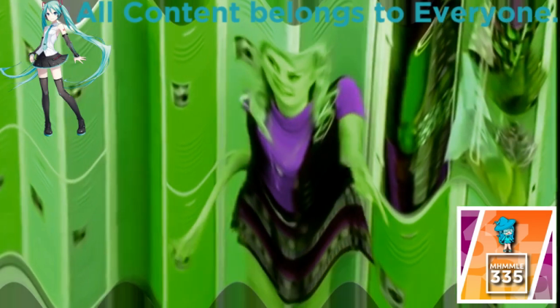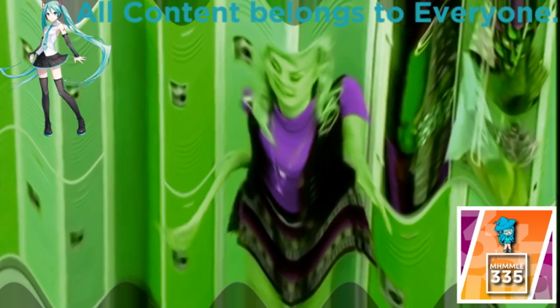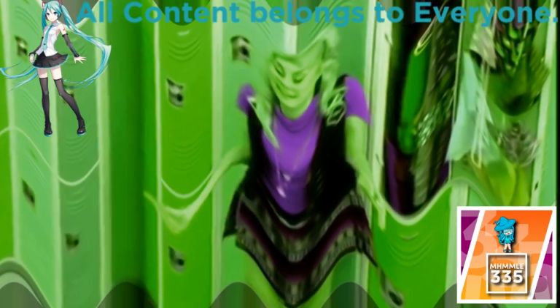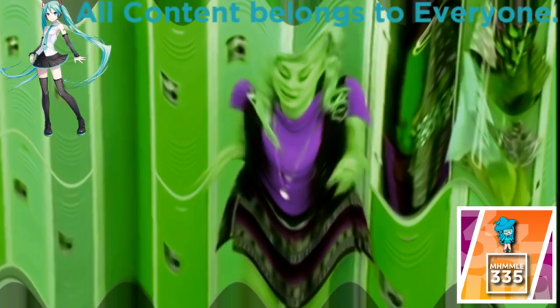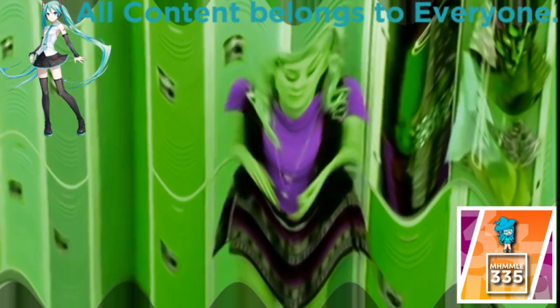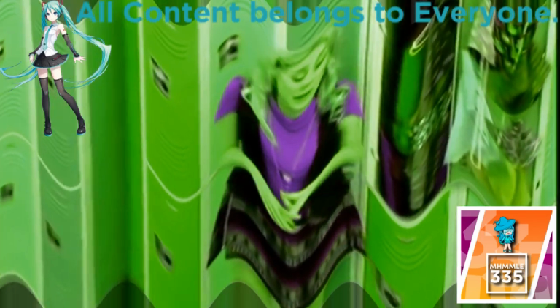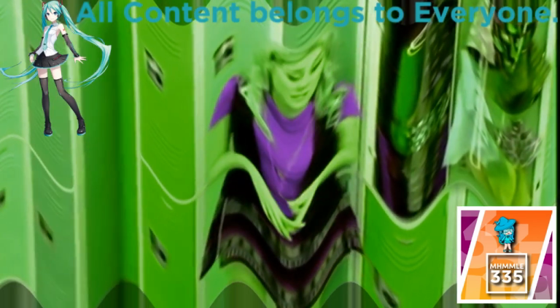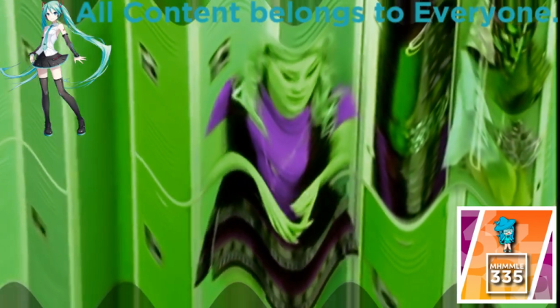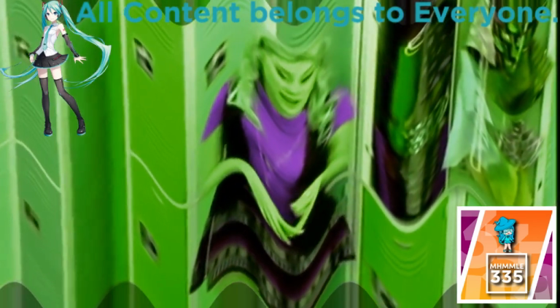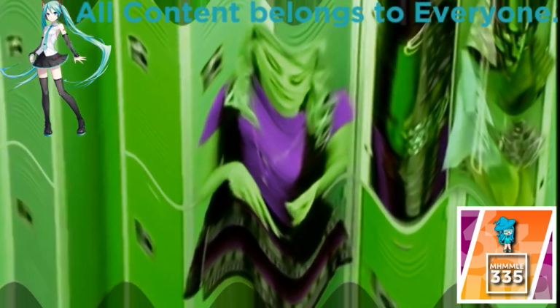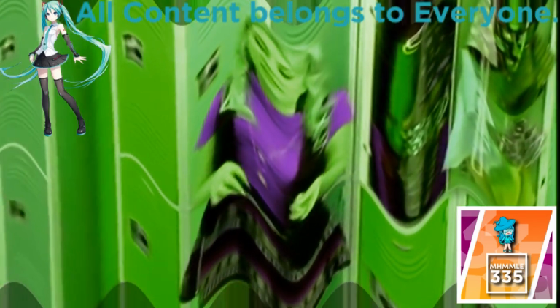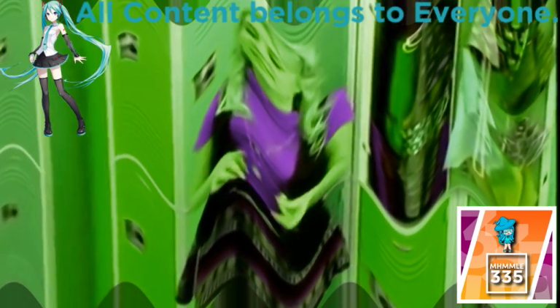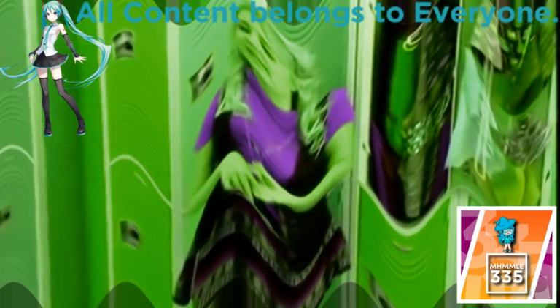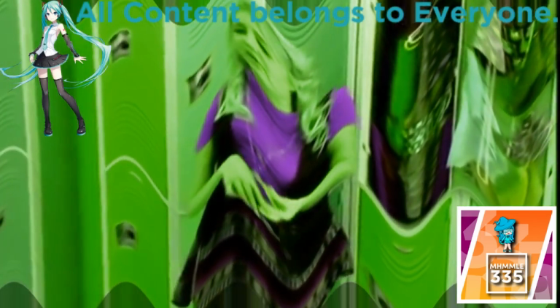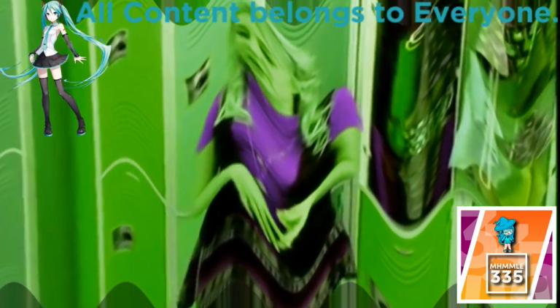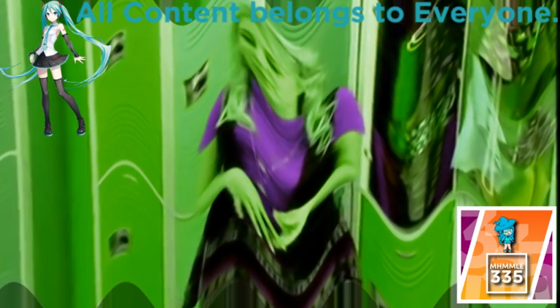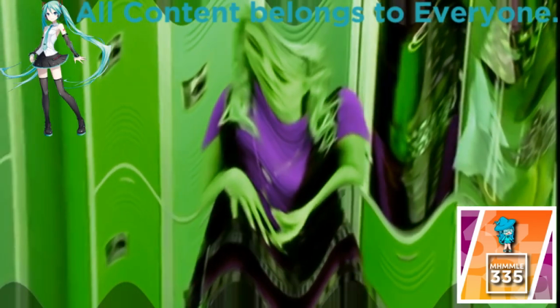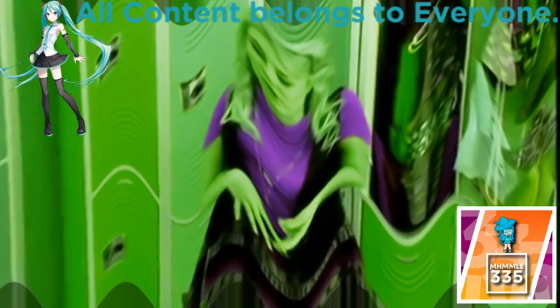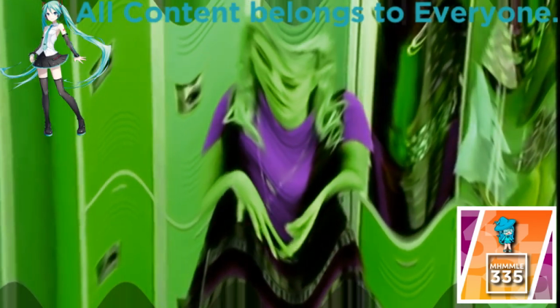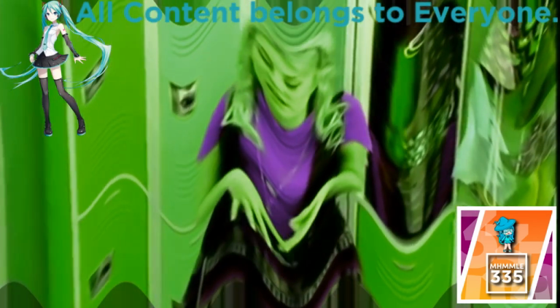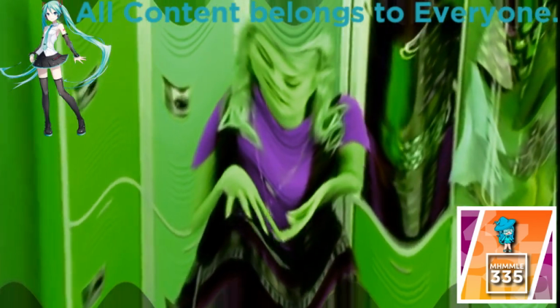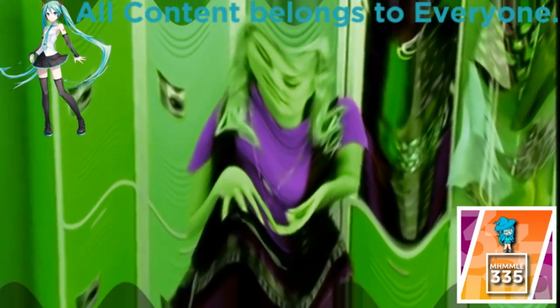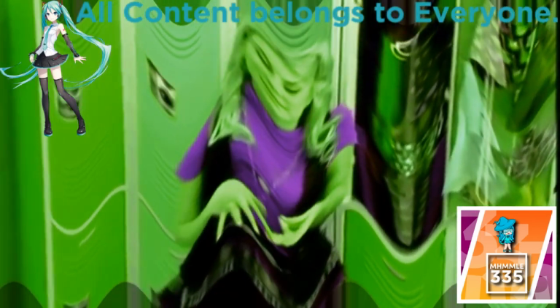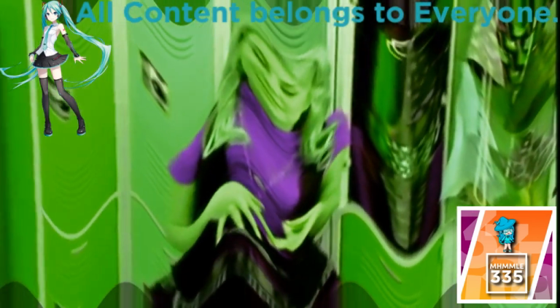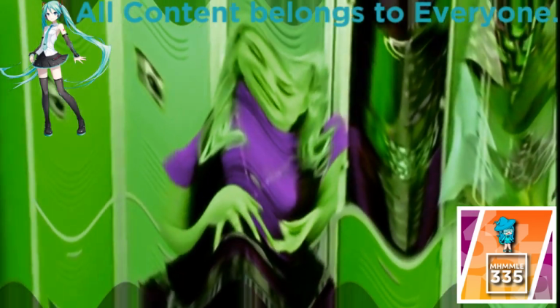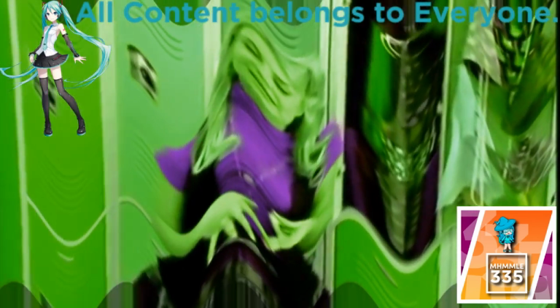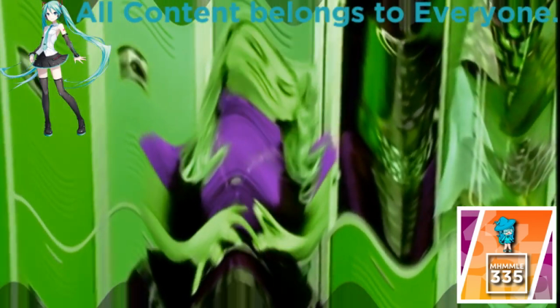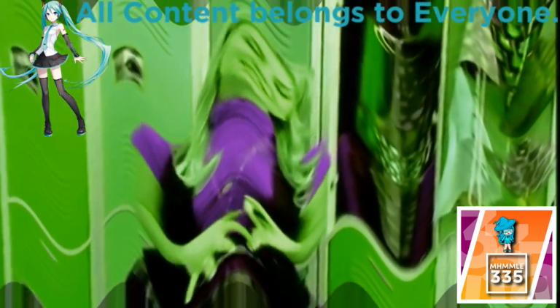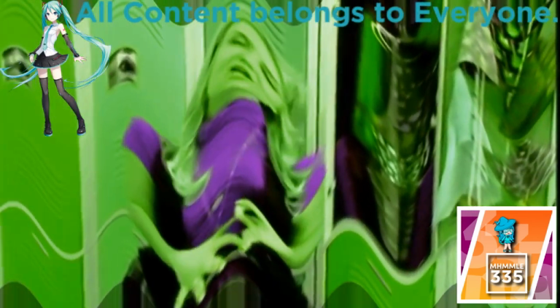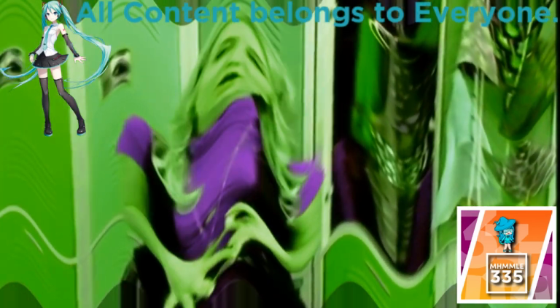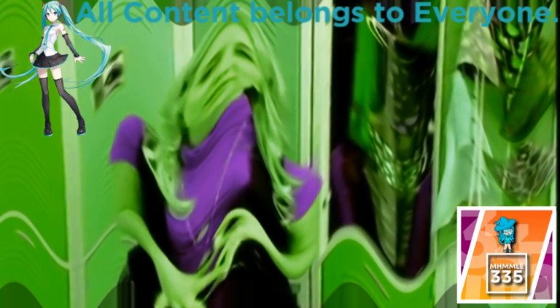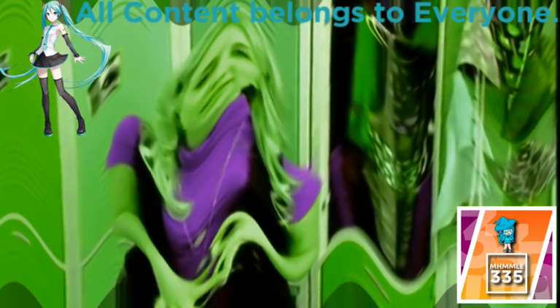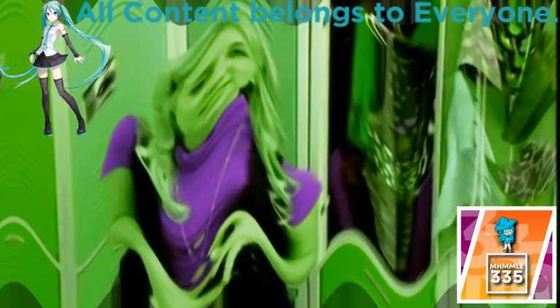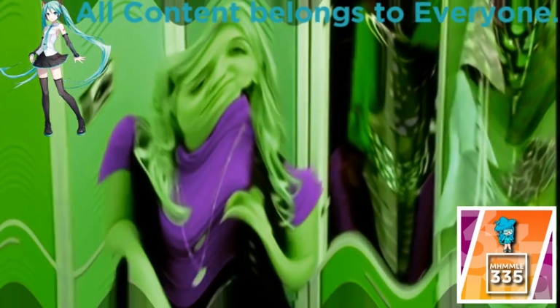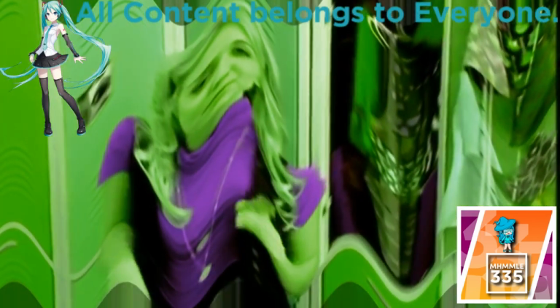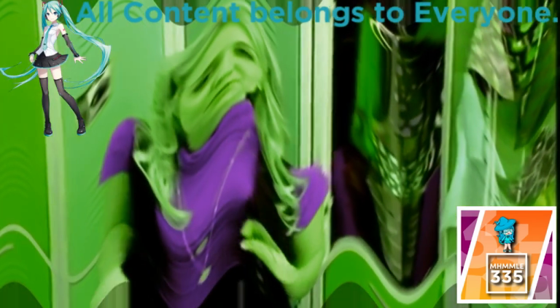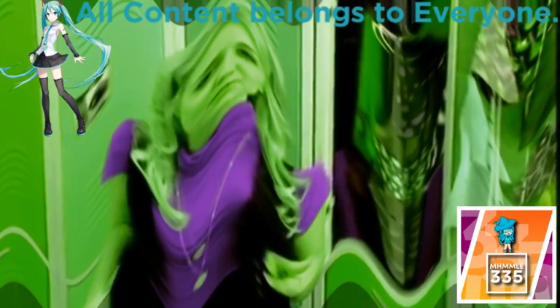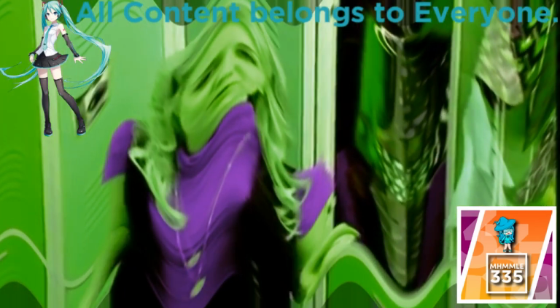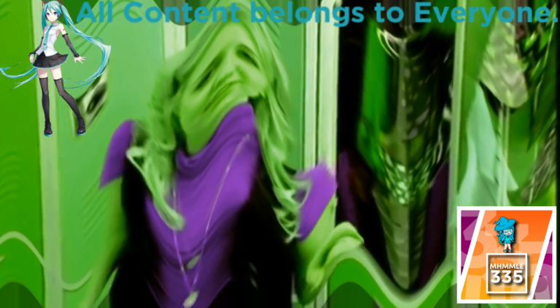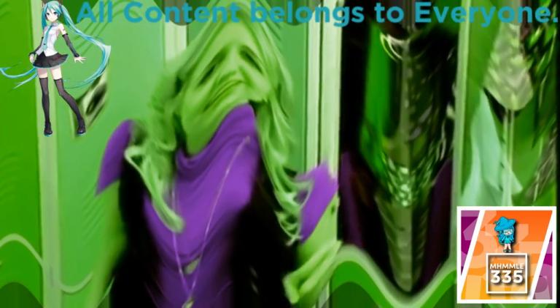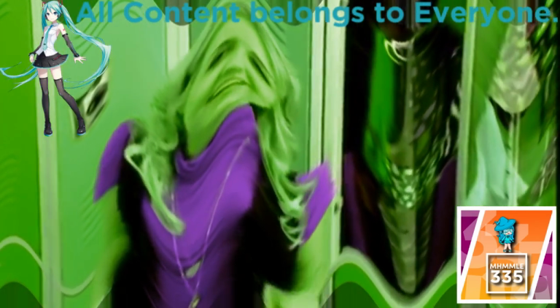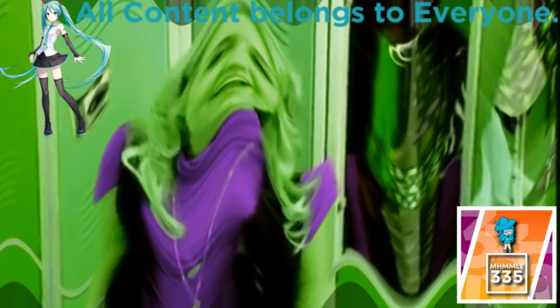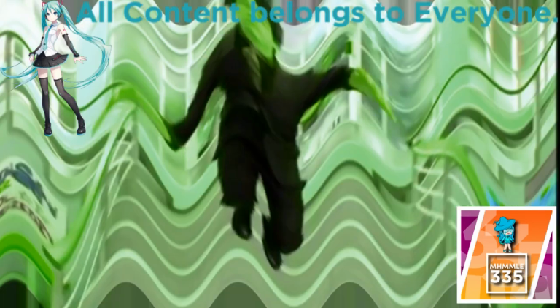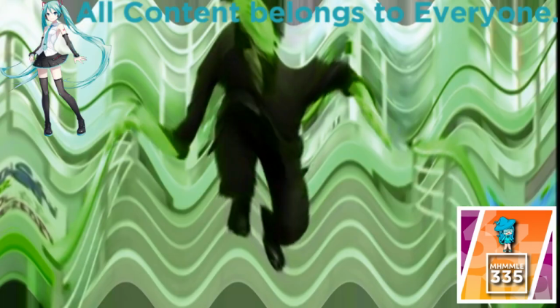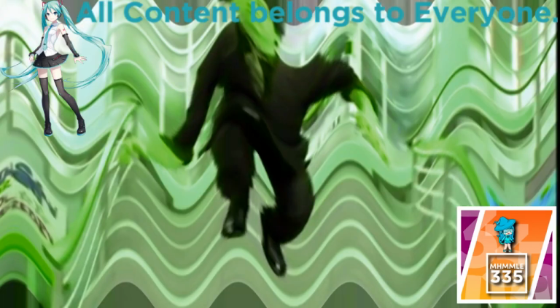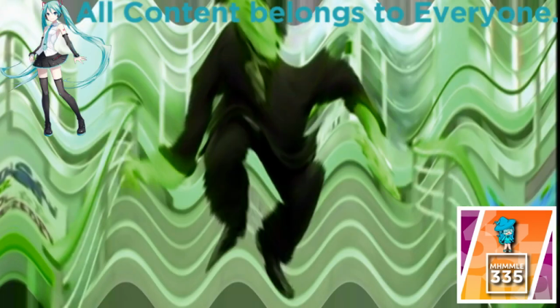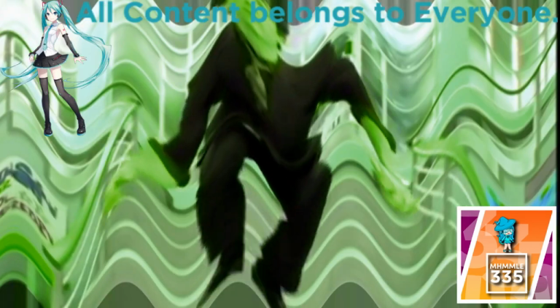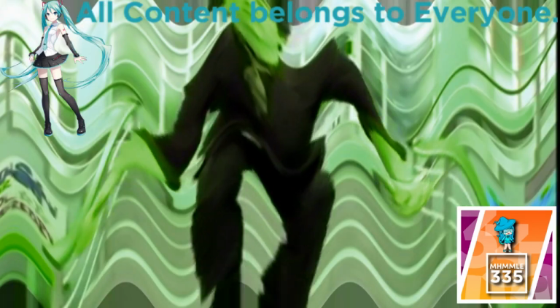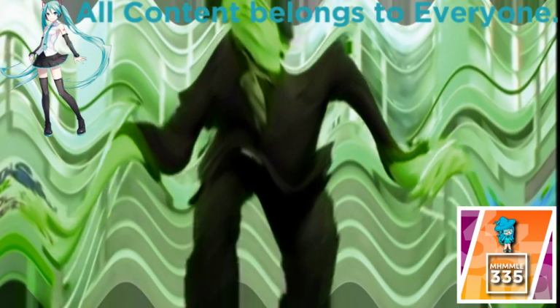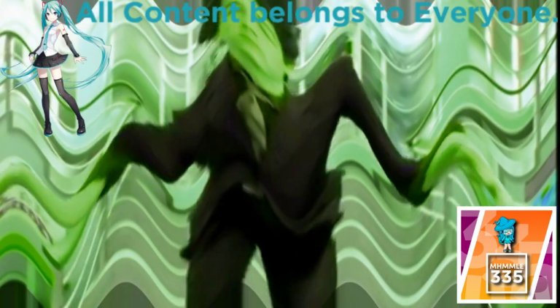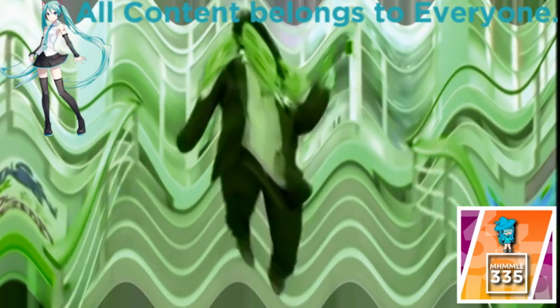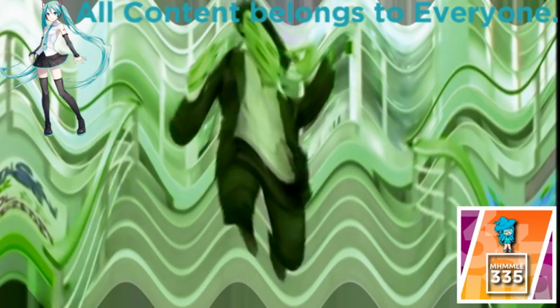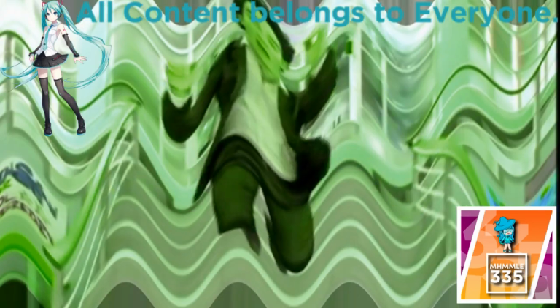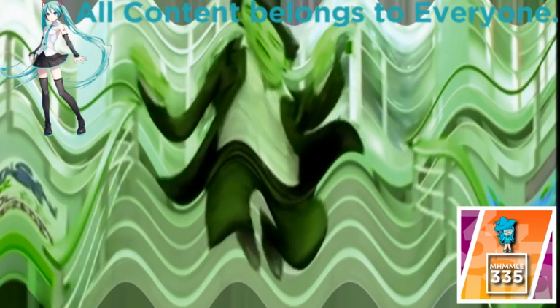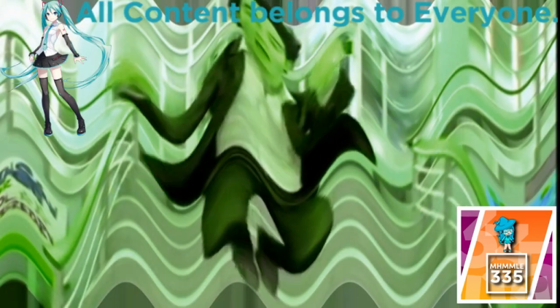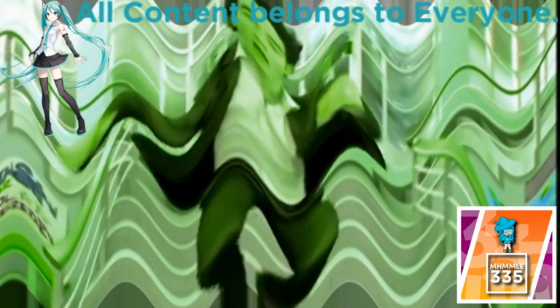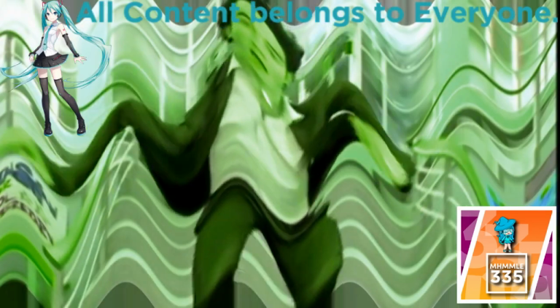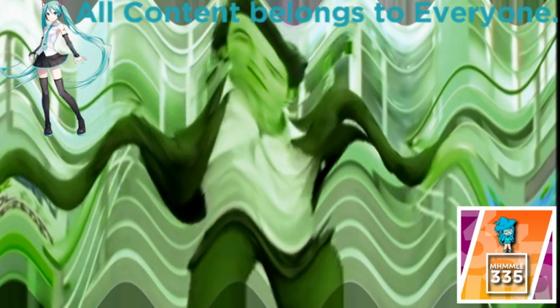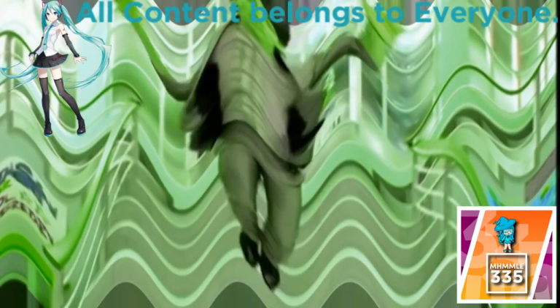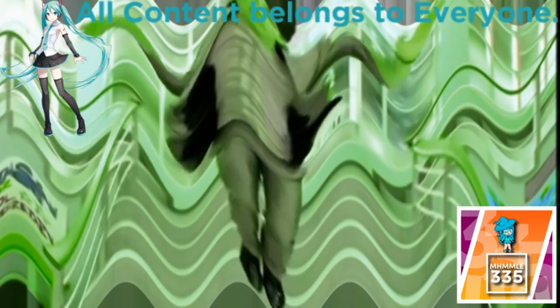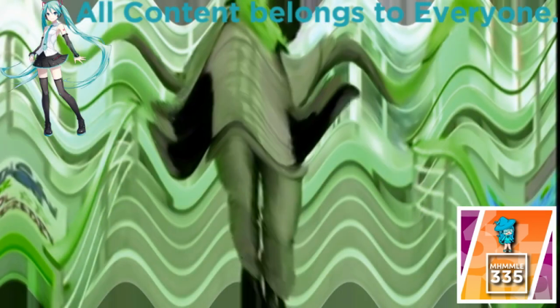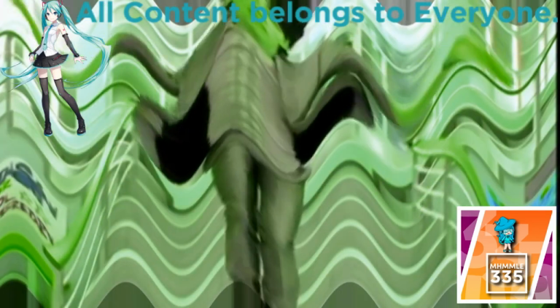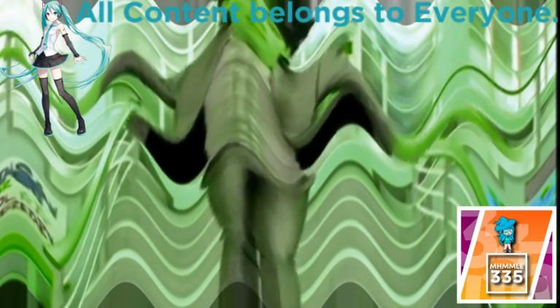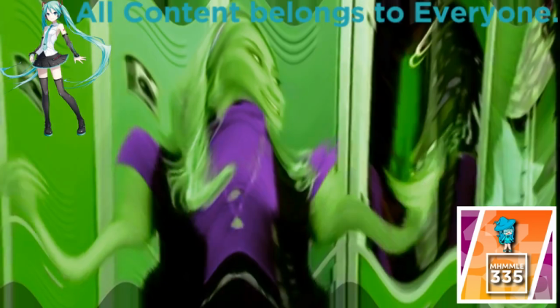Stella is a best friend, a sounding board, sometimes an accomplice, but most importantly, I get to make the Jonas Brothers look like the rock stars they are.